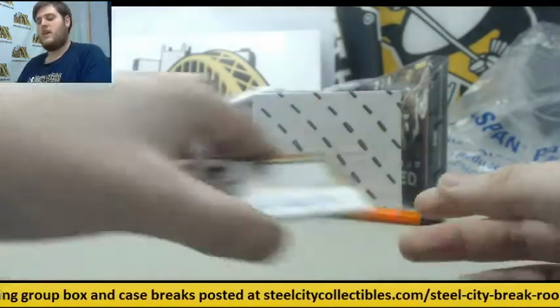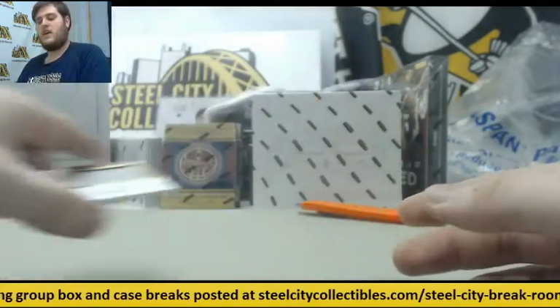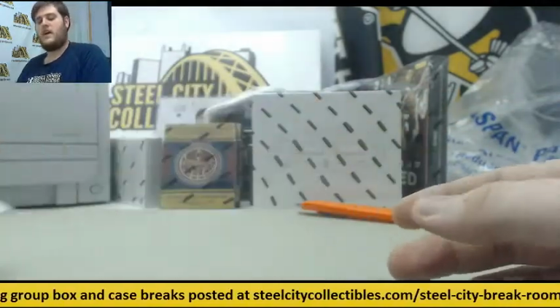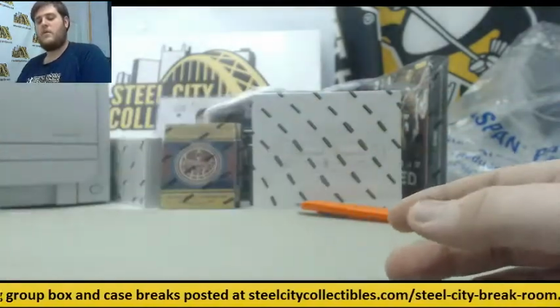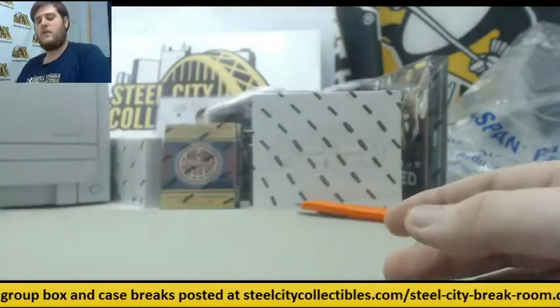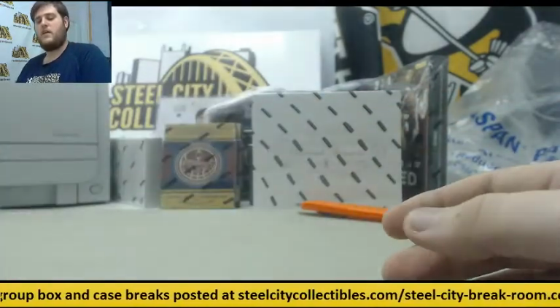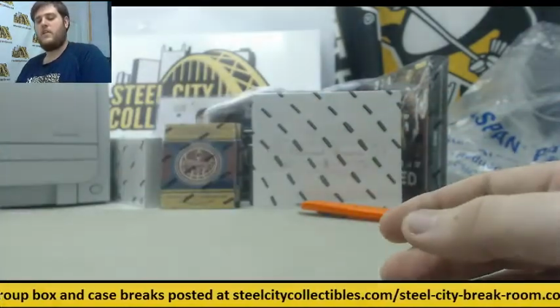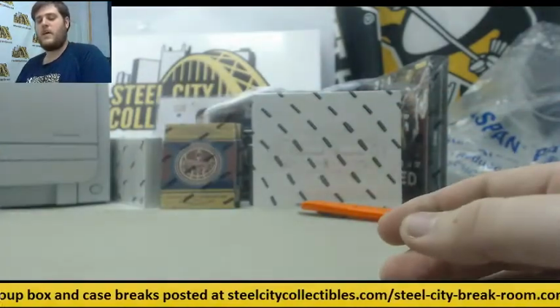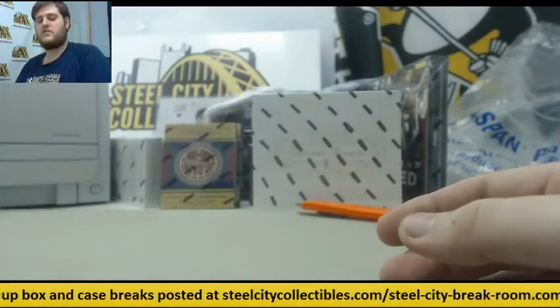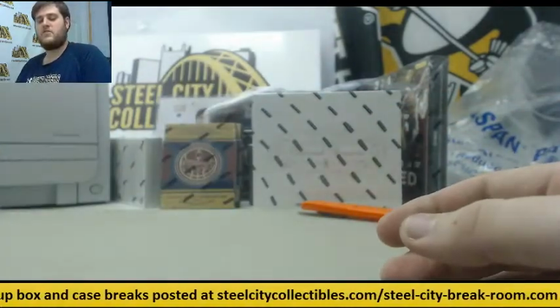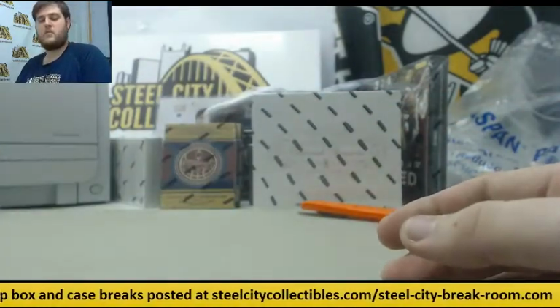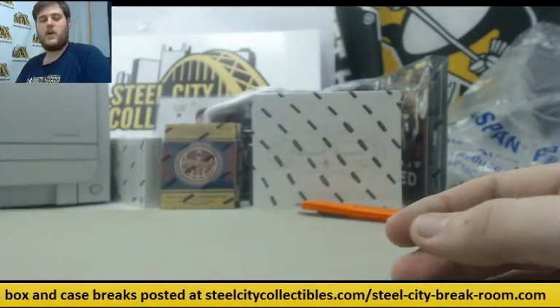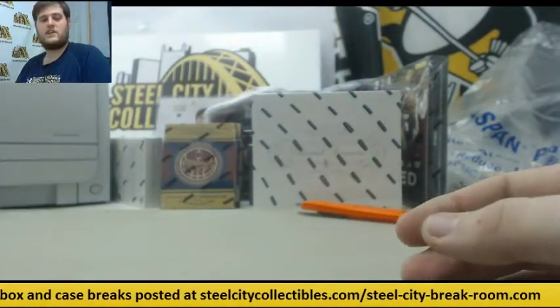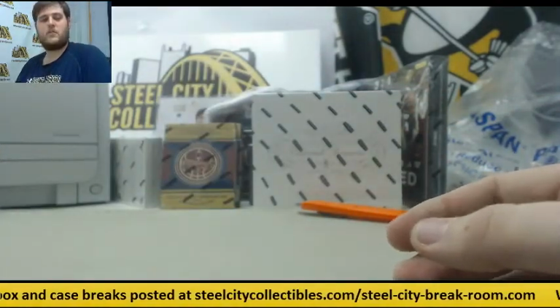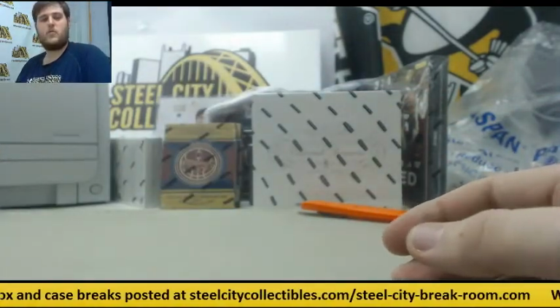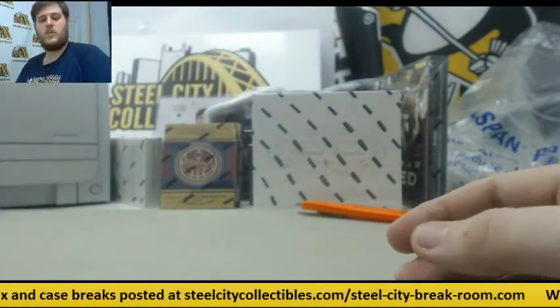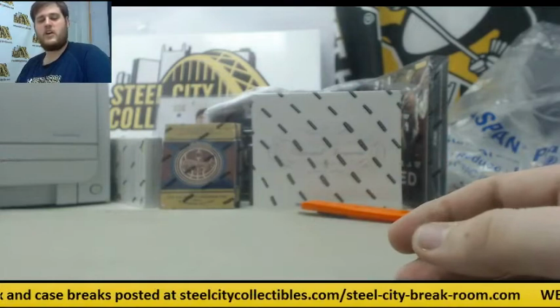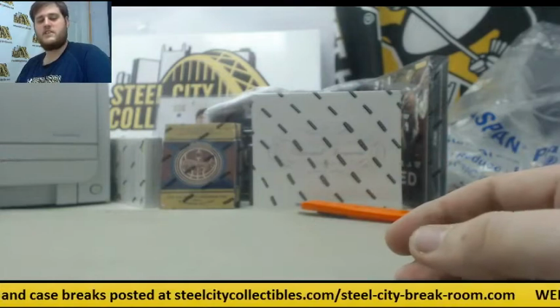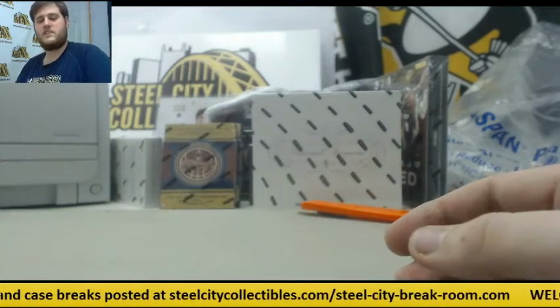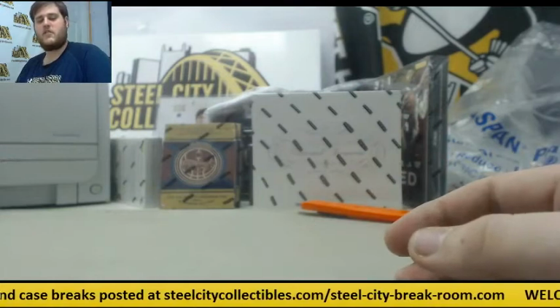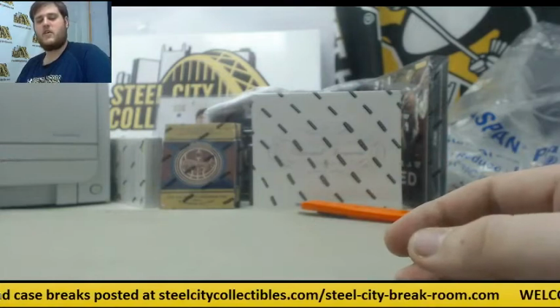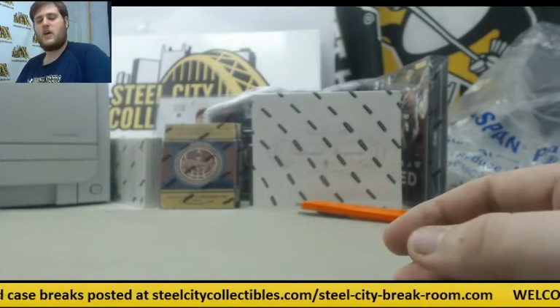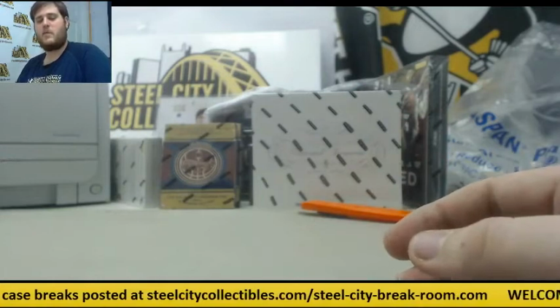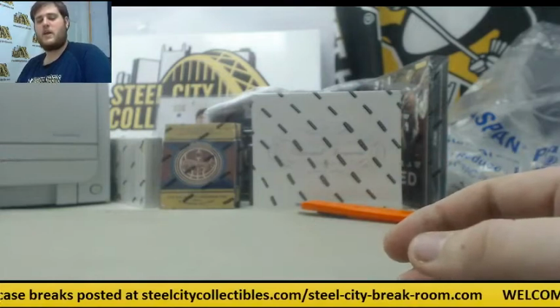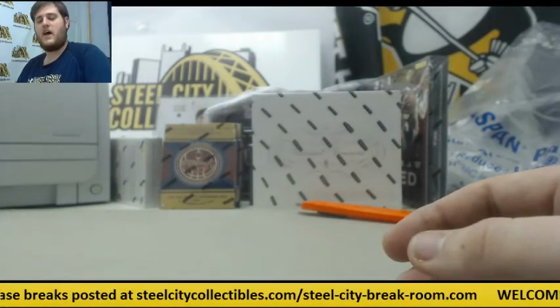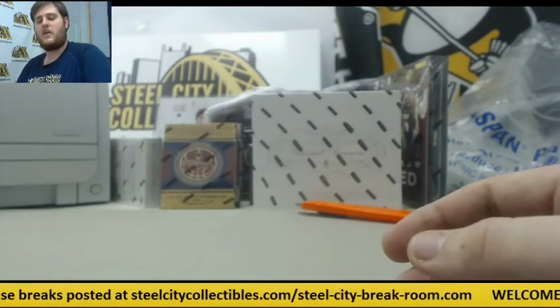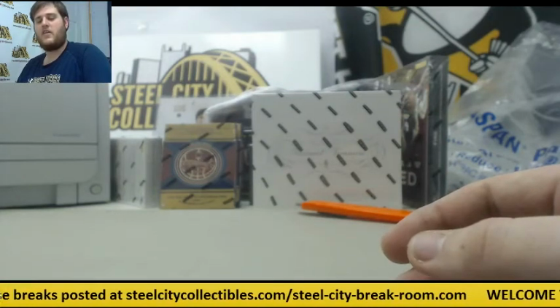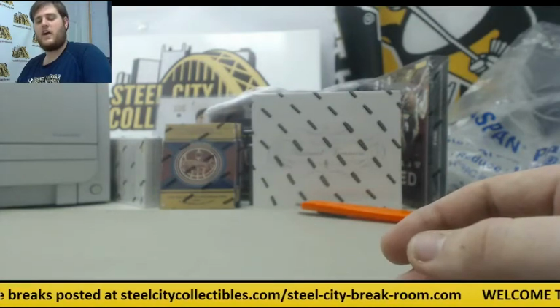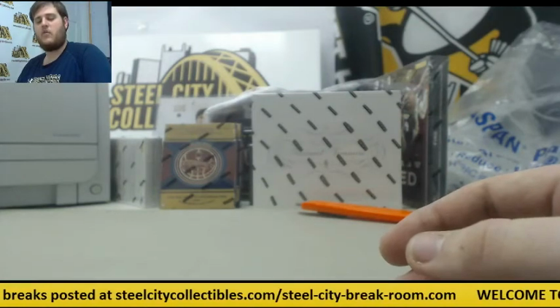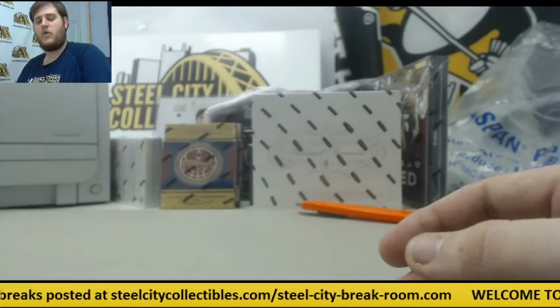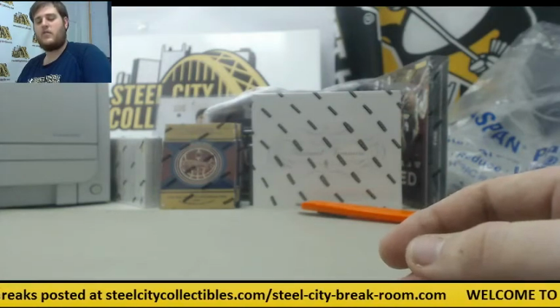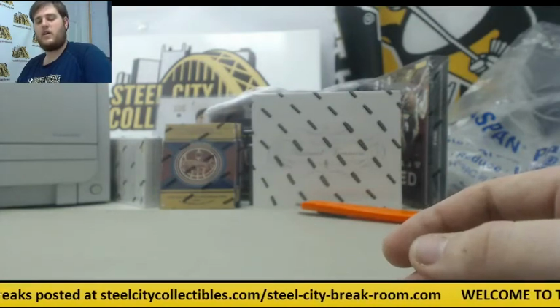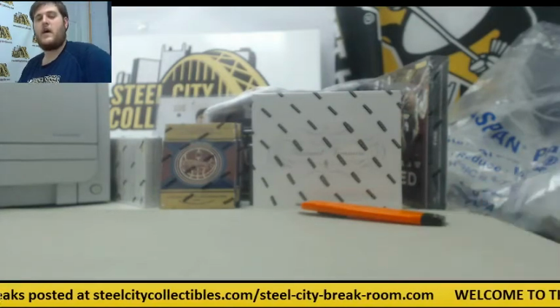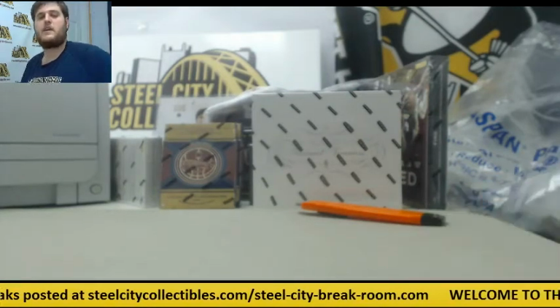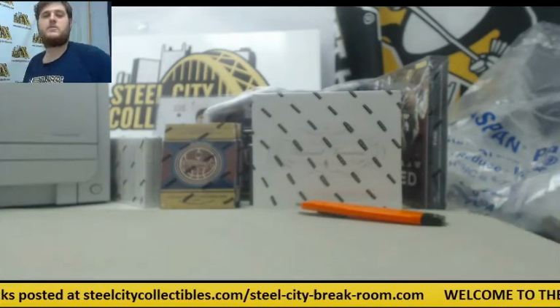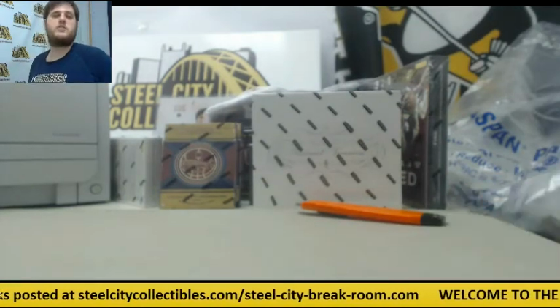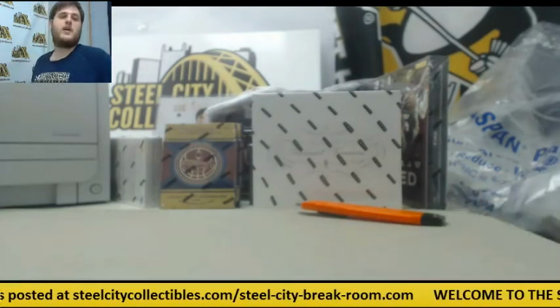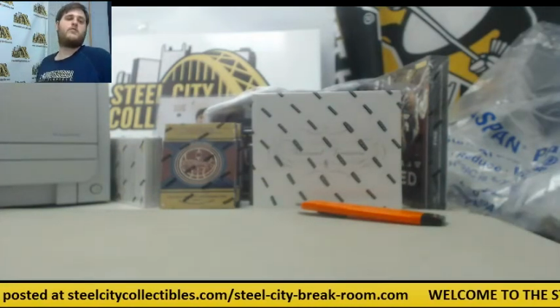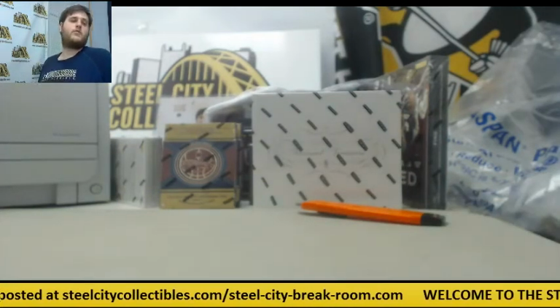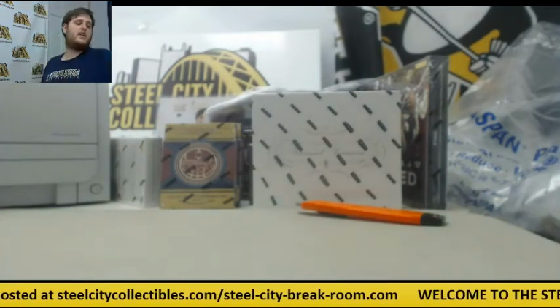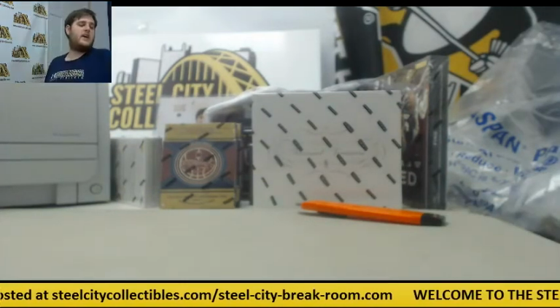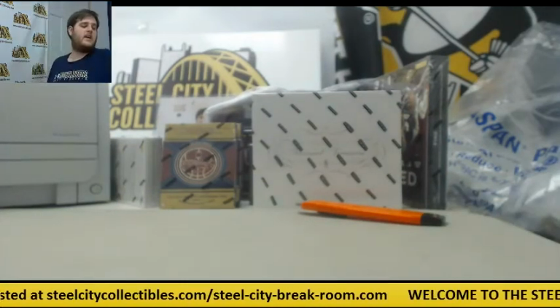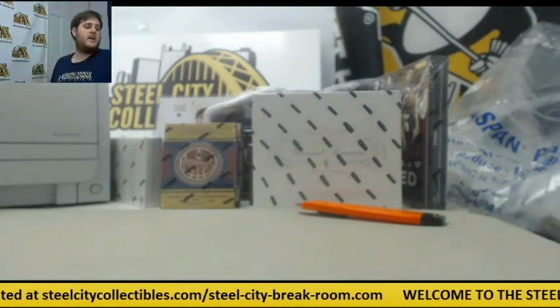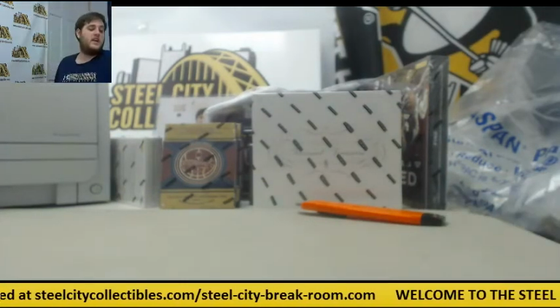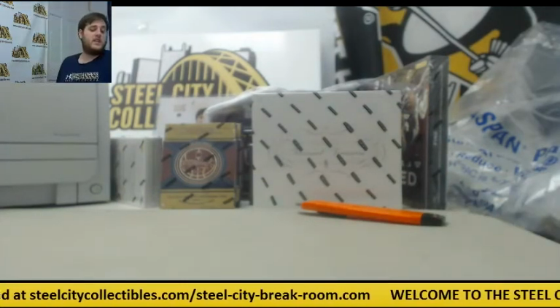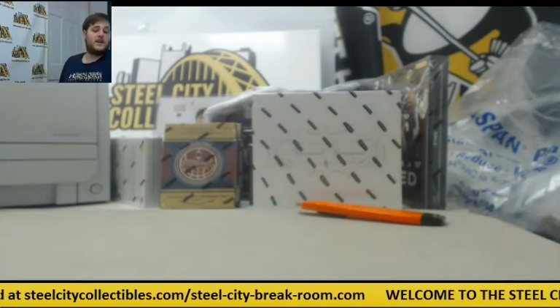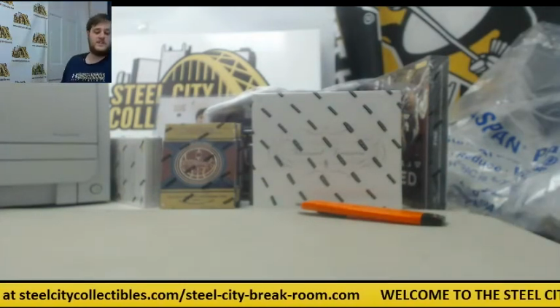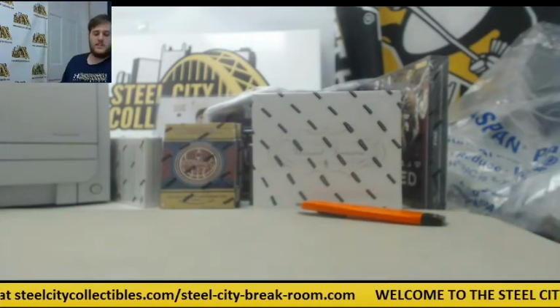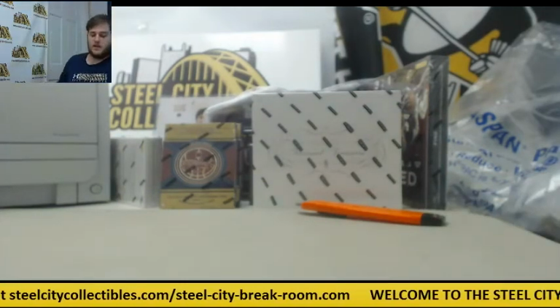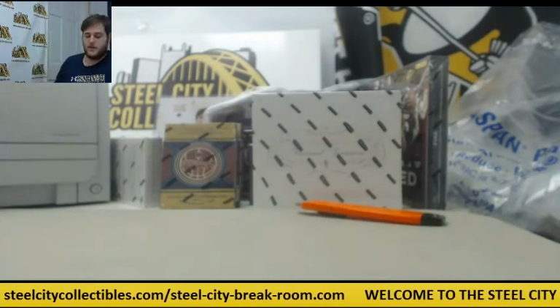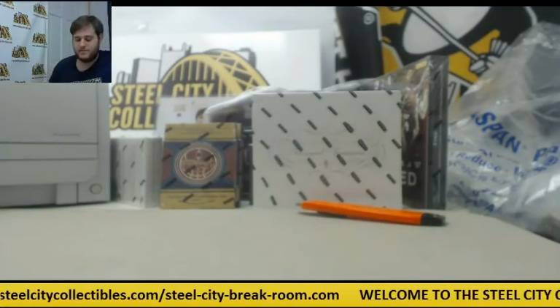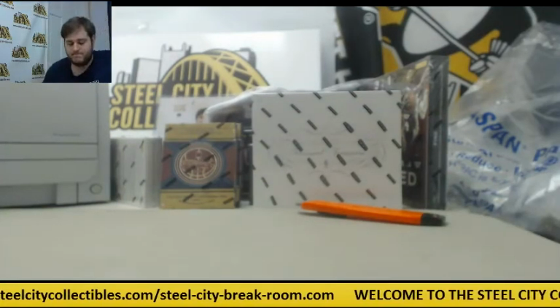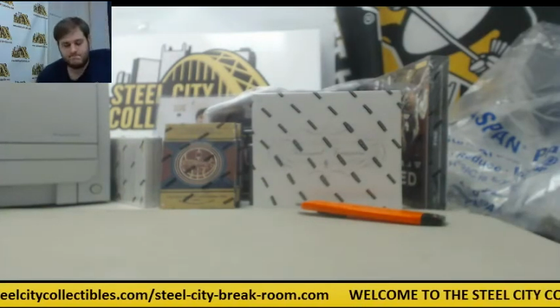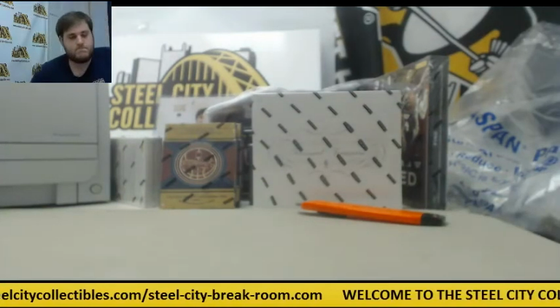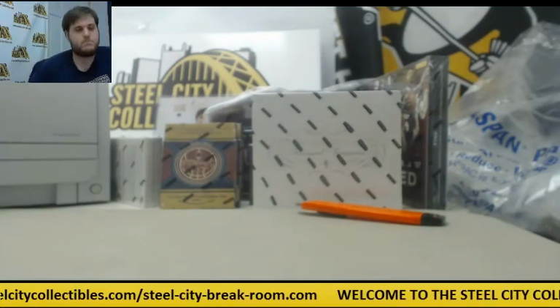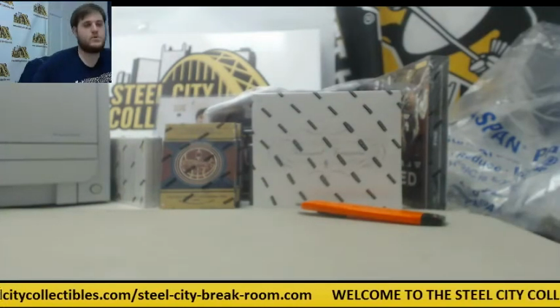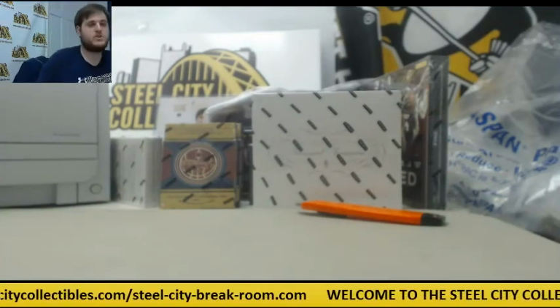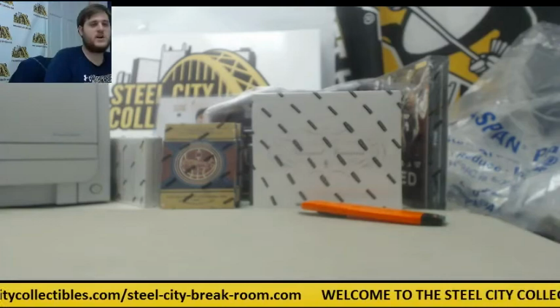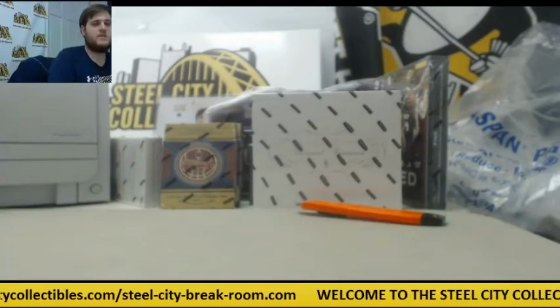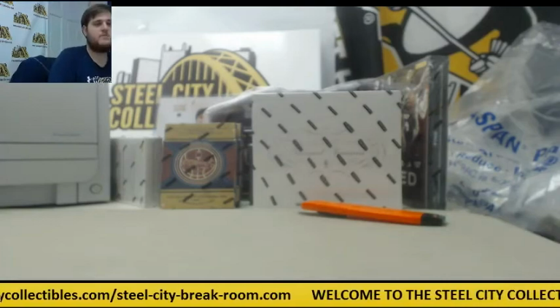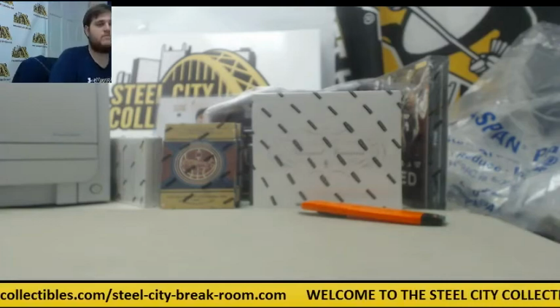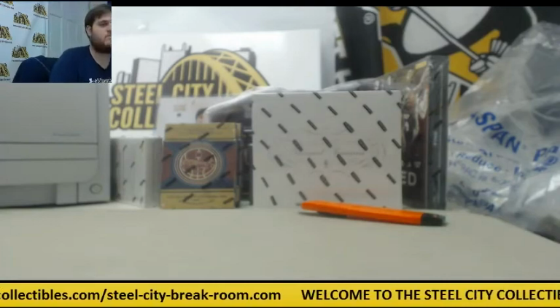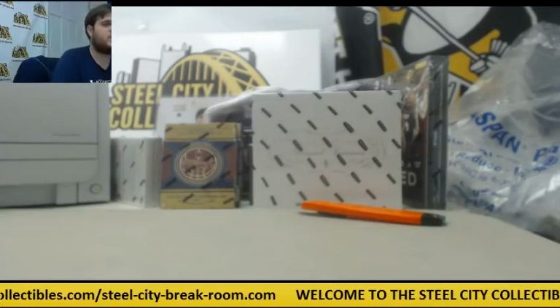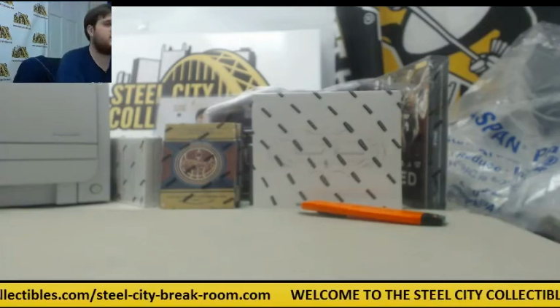Alright MB, thanks for the break — some really nice stuff coming out of there. We'll have that packed up and shipped out for you today. Thanks a lot, appreciate it. Anytime.